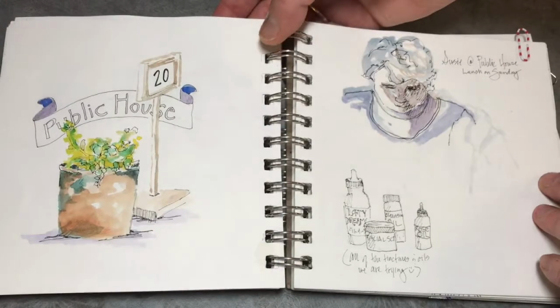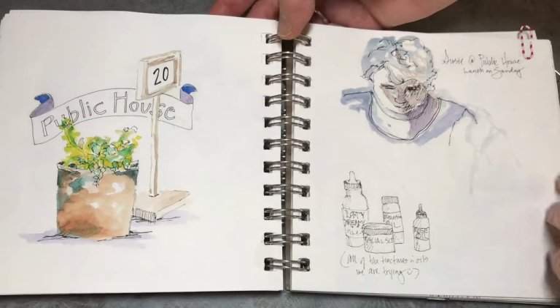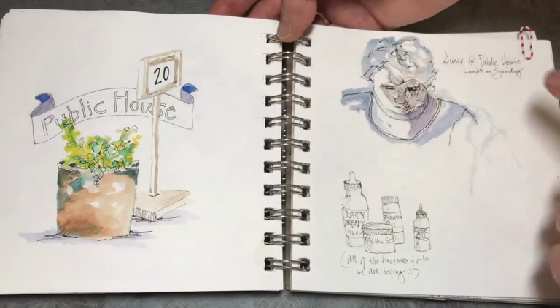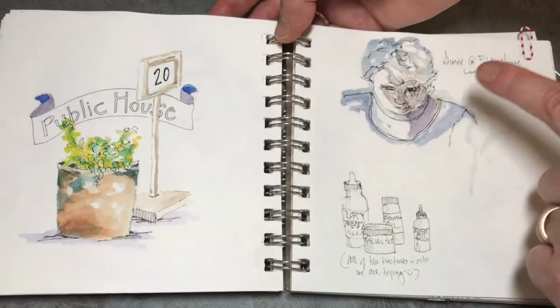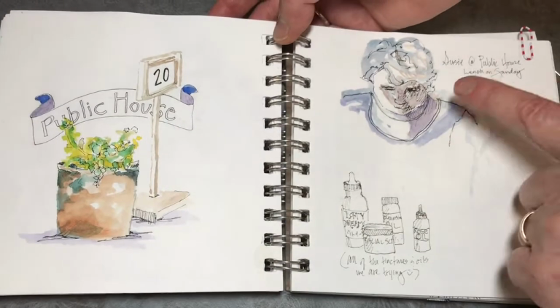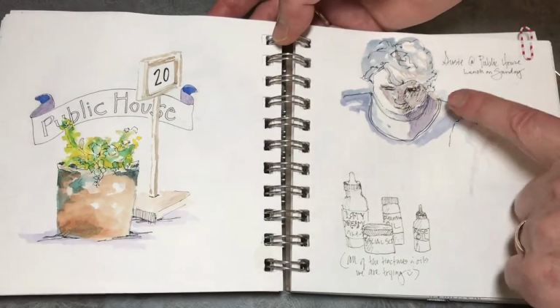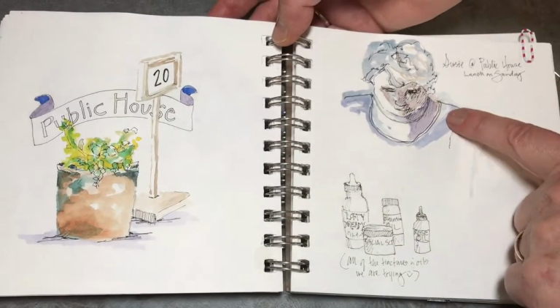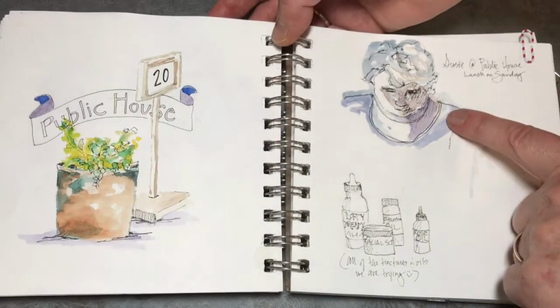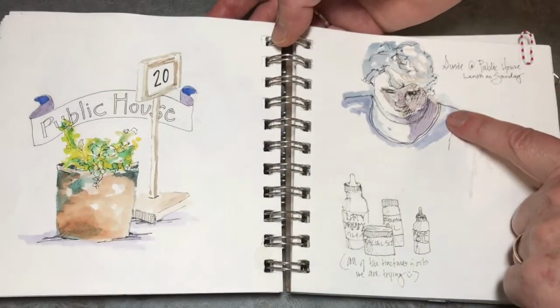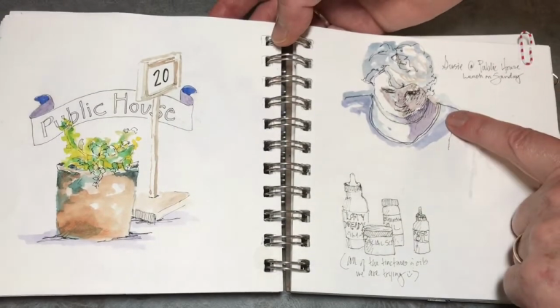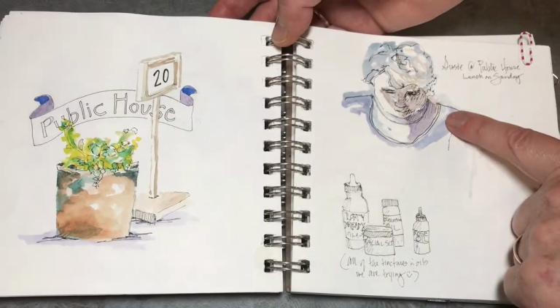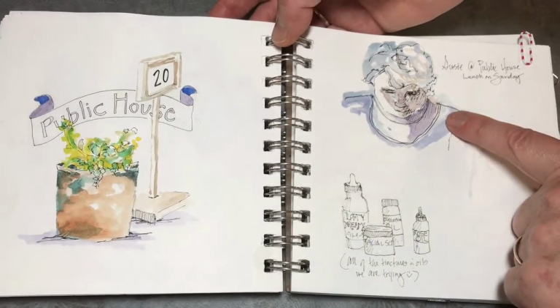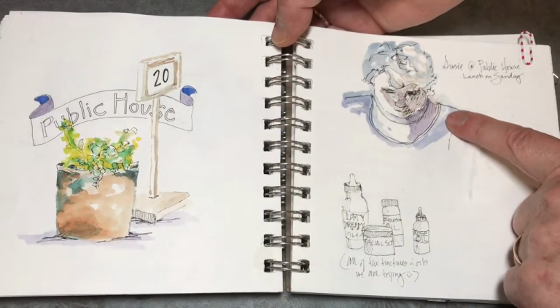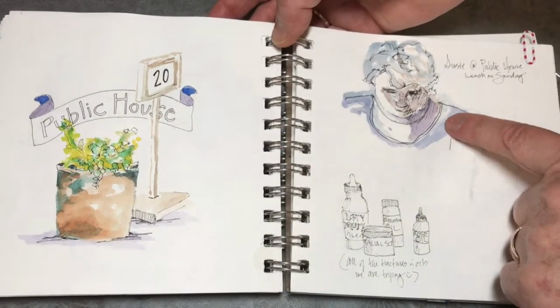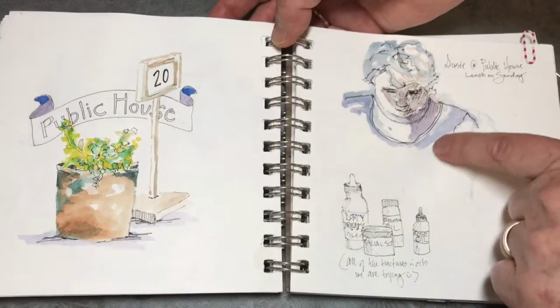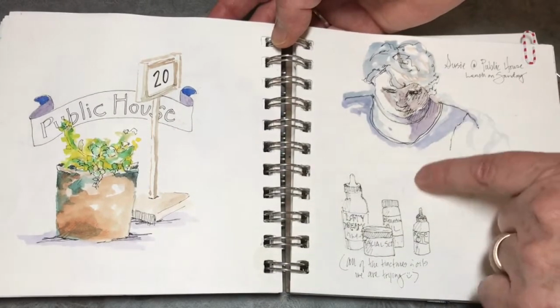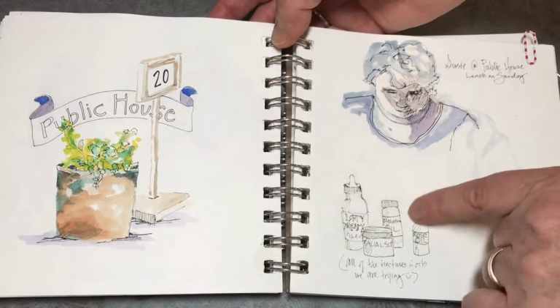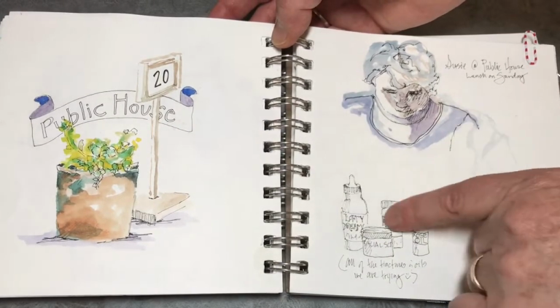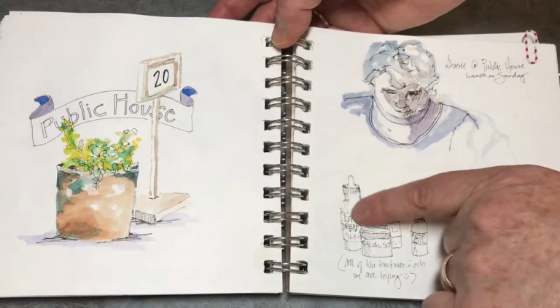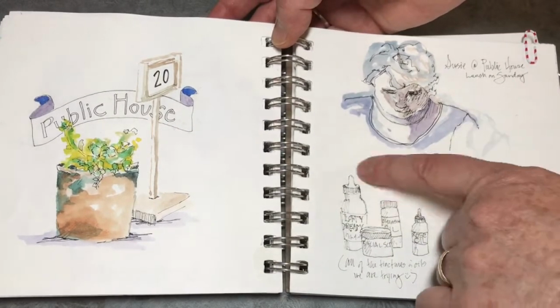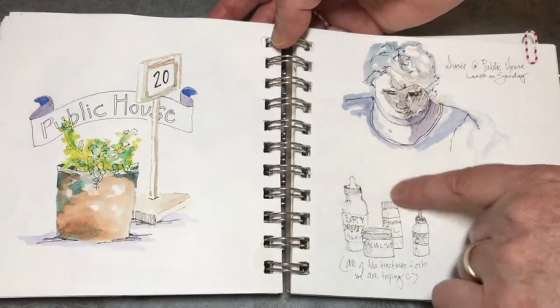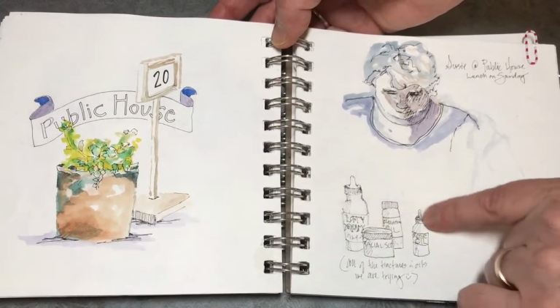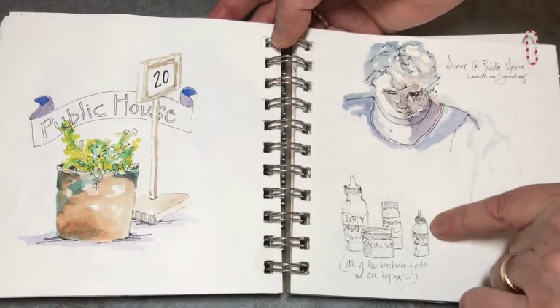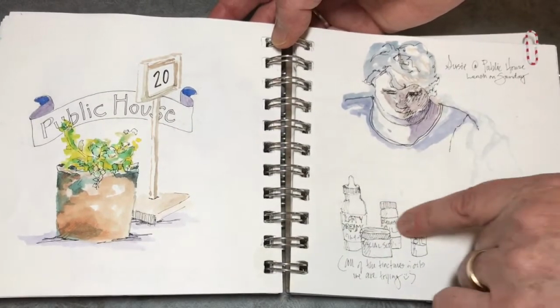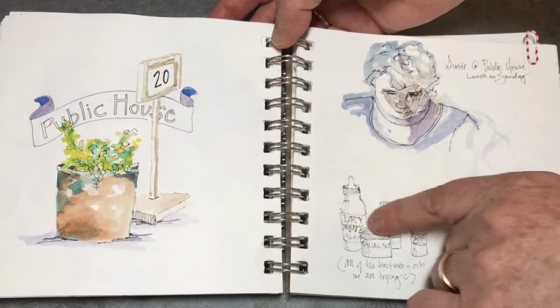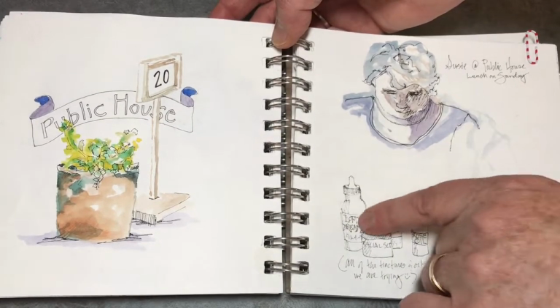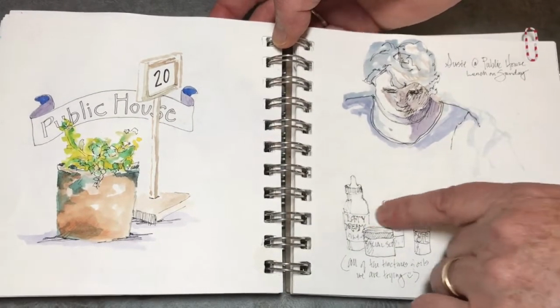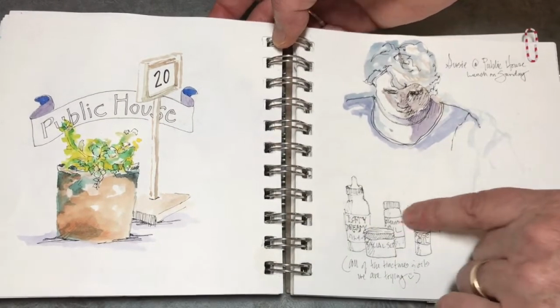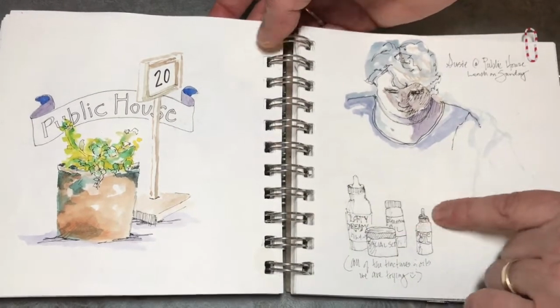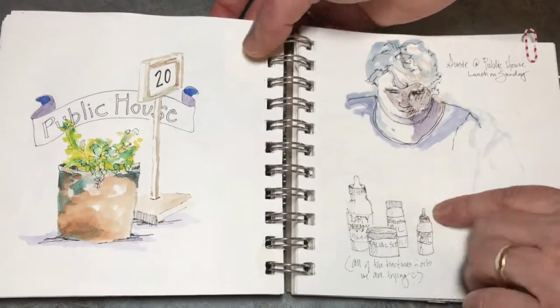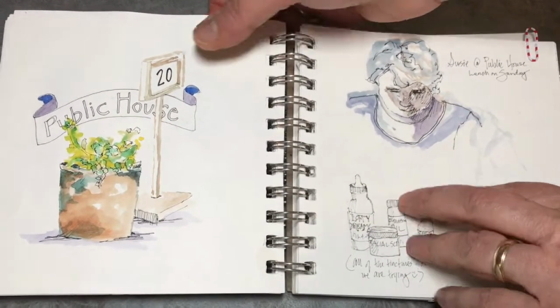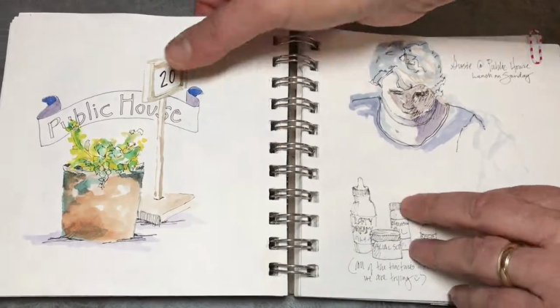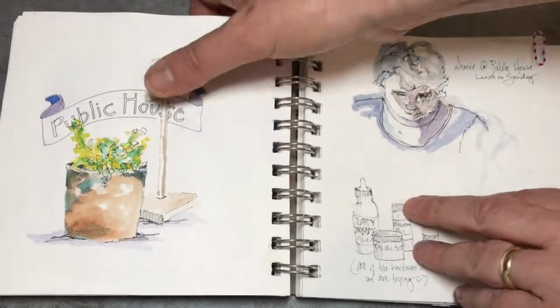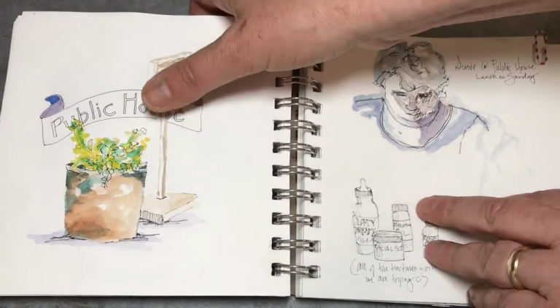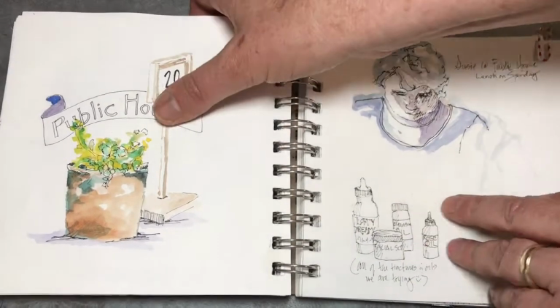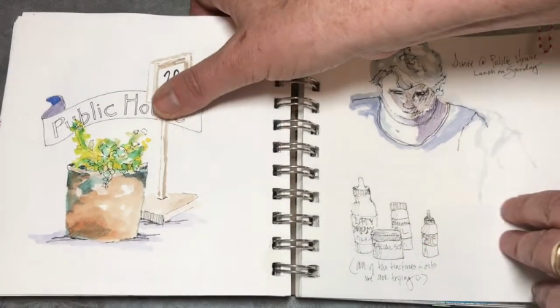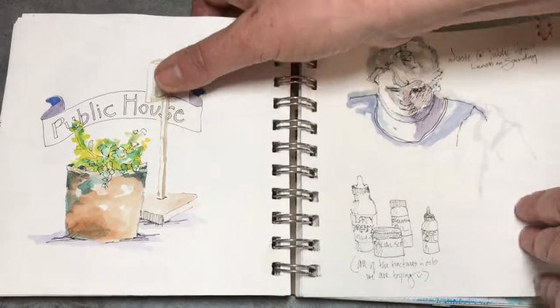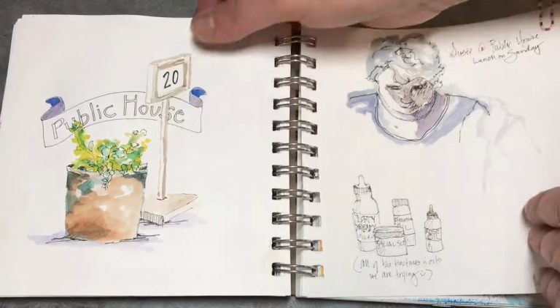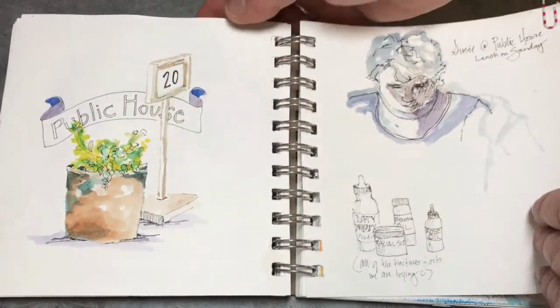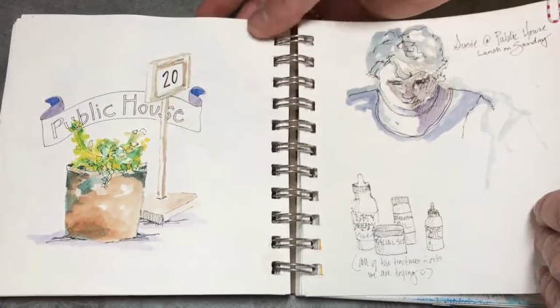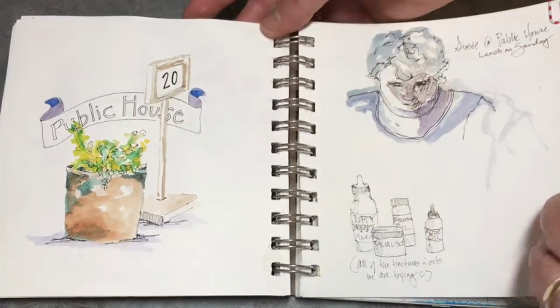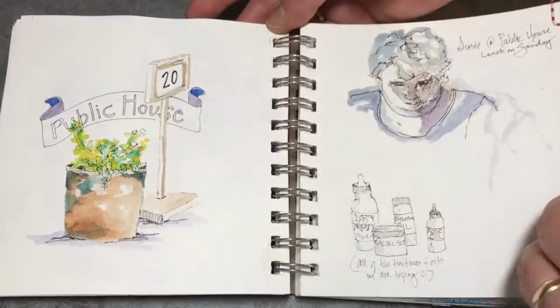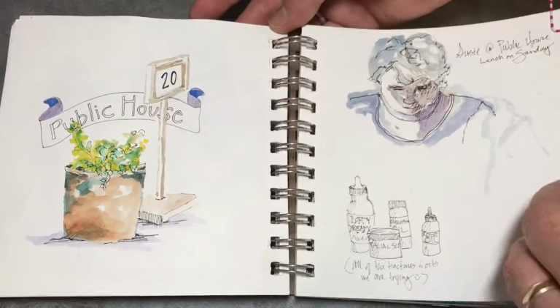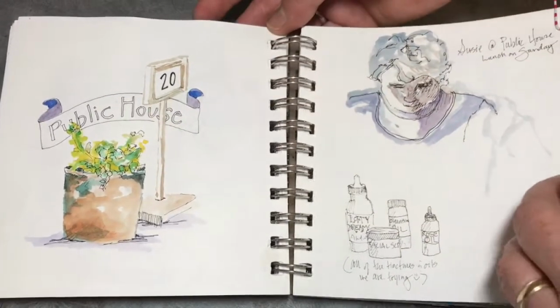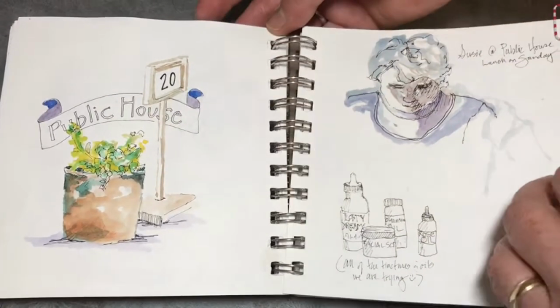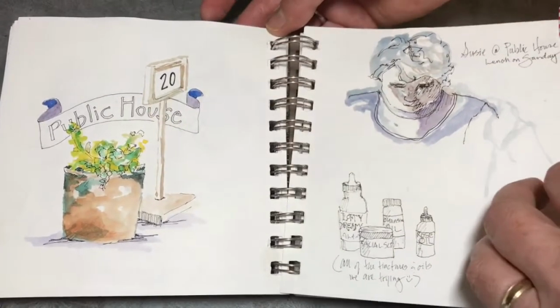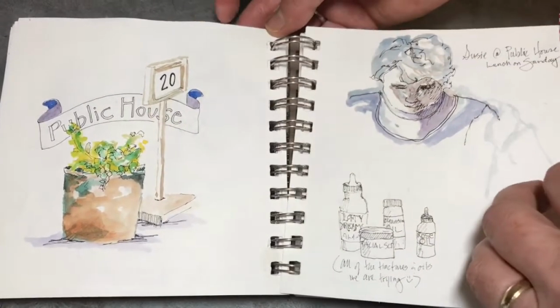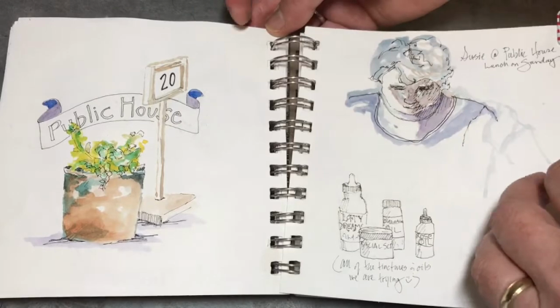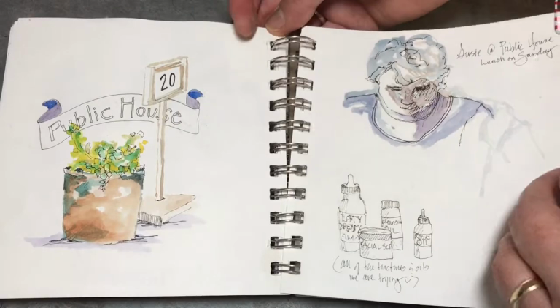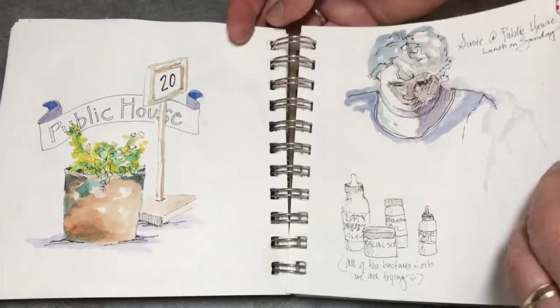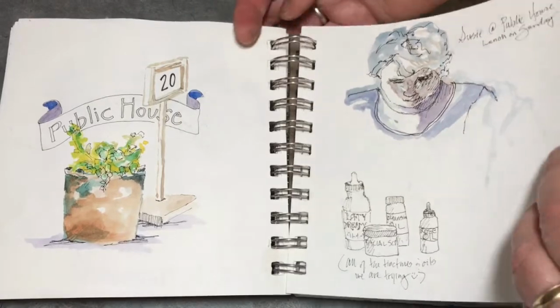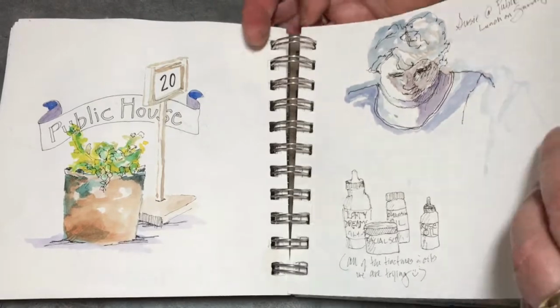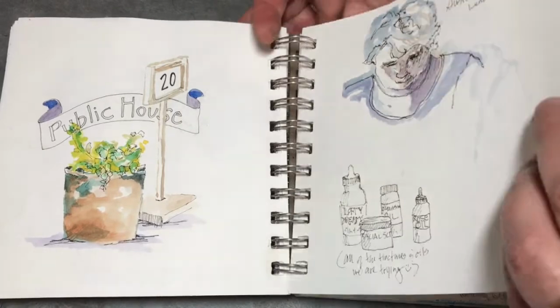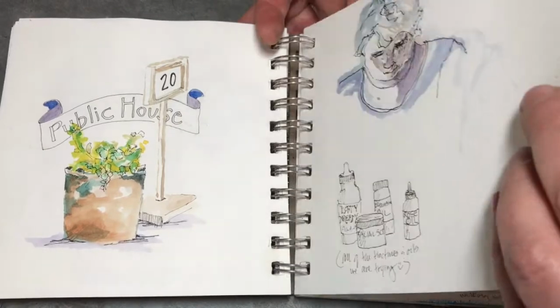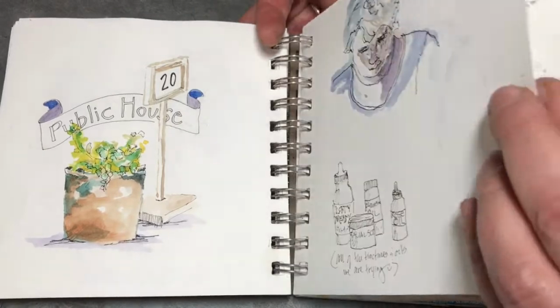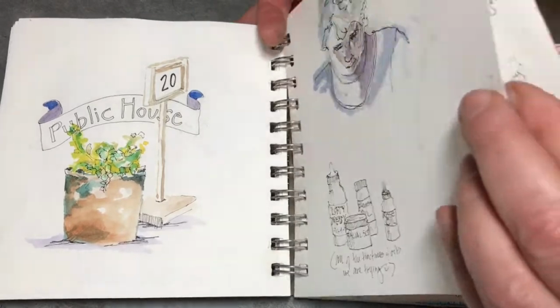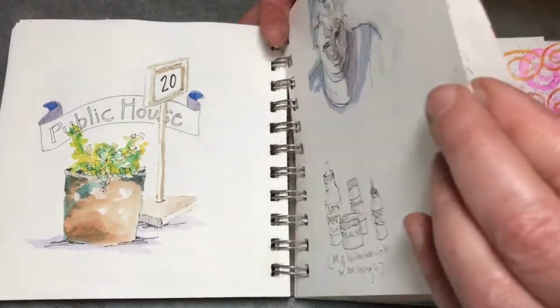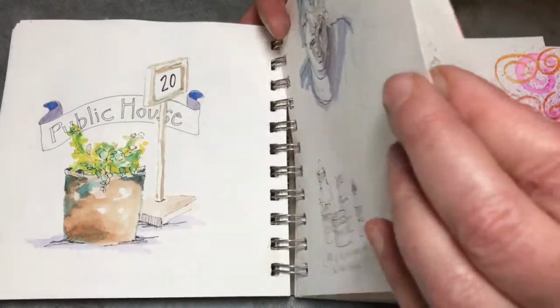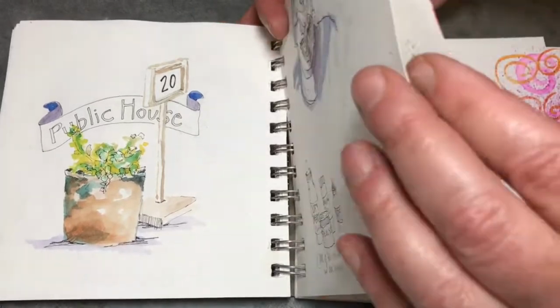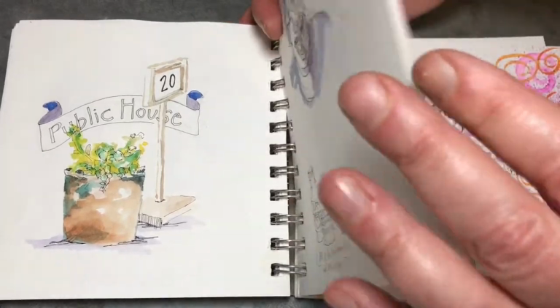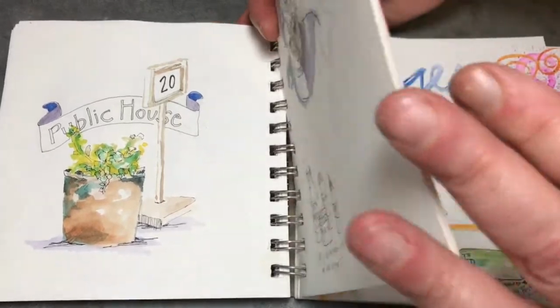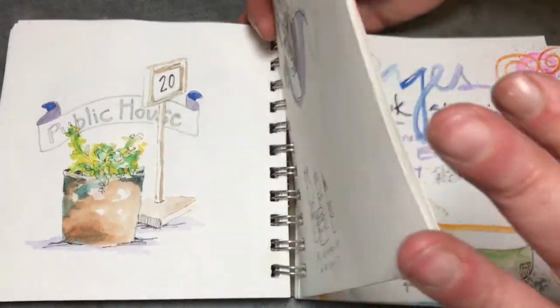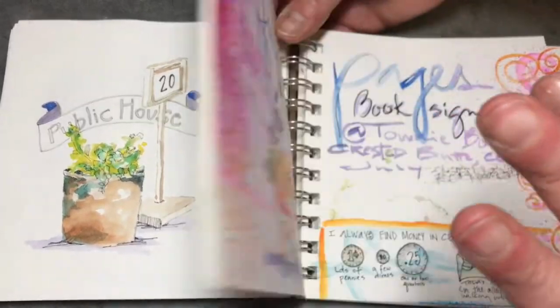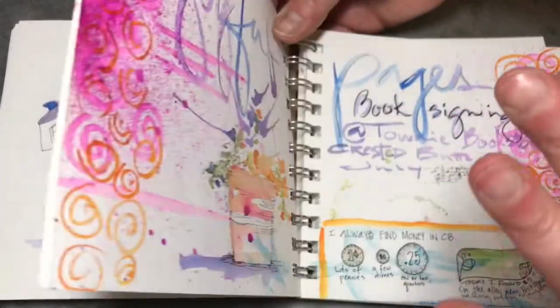My friend Susie came to visit. We bought some tinctures and lotions together, and that was a sketch of what was in front of us where we had lunch.